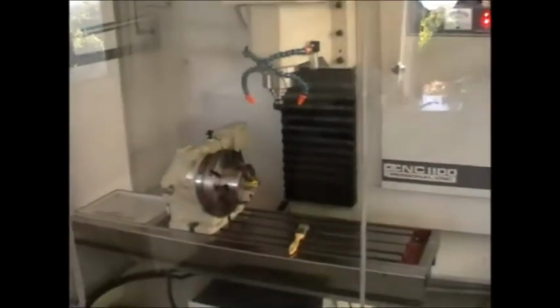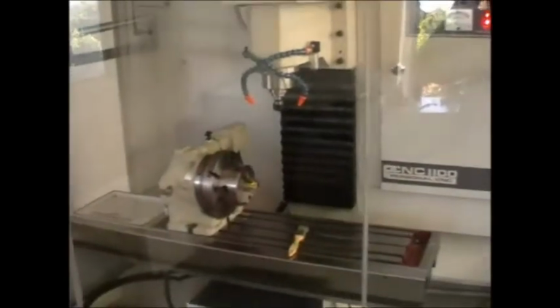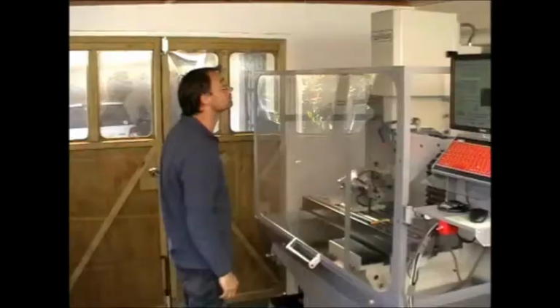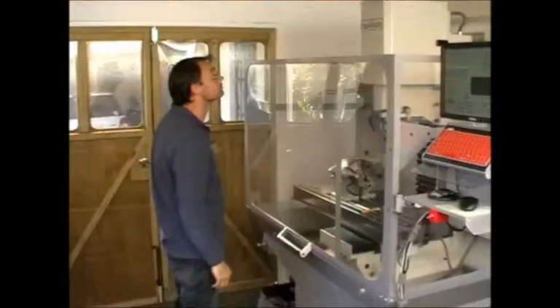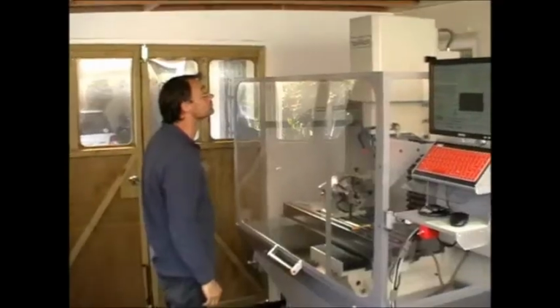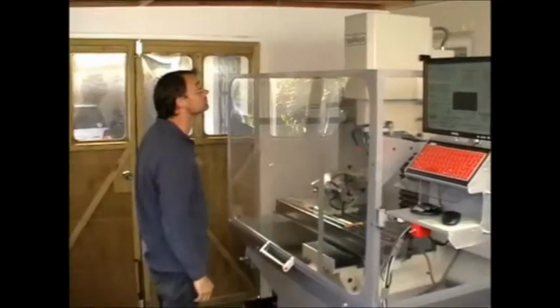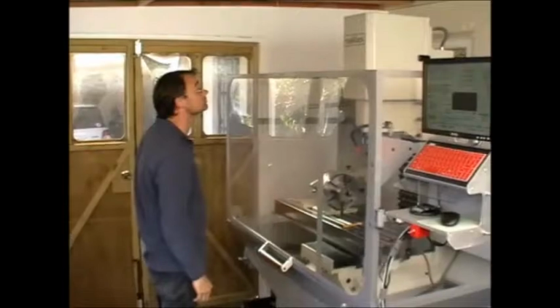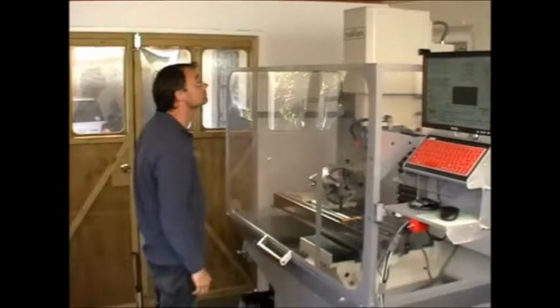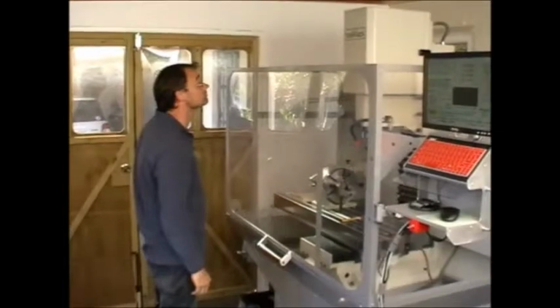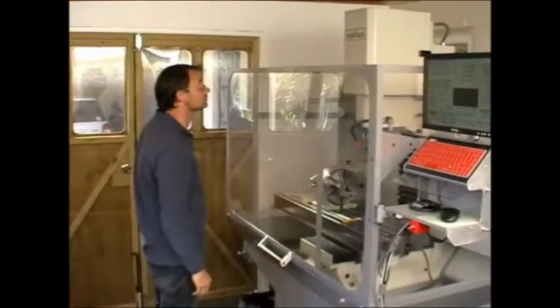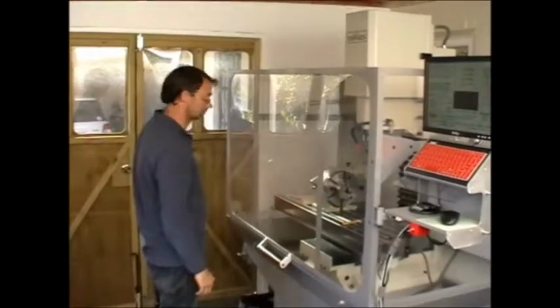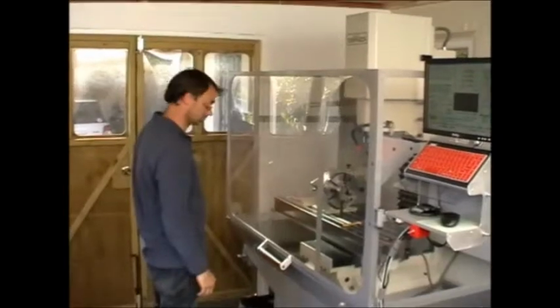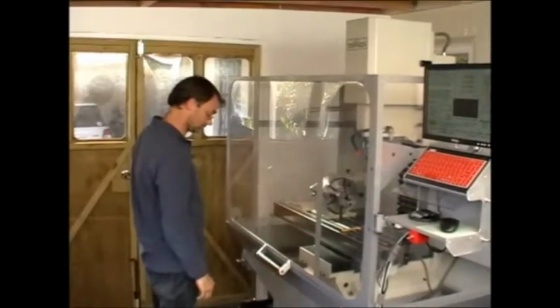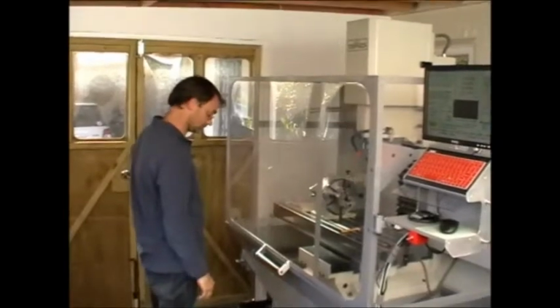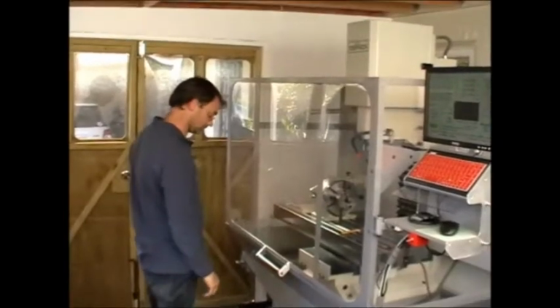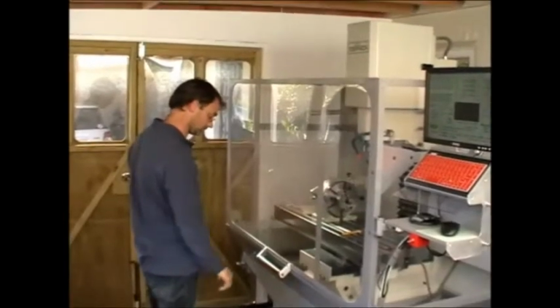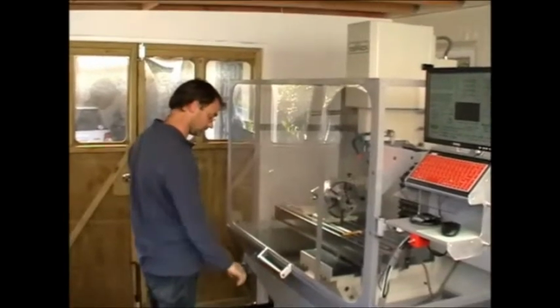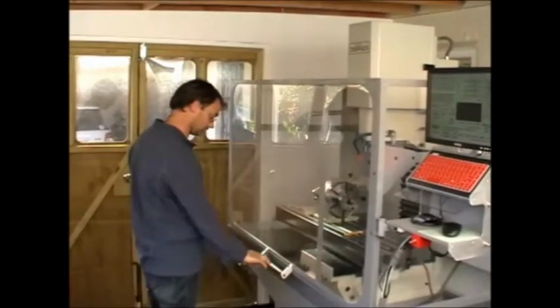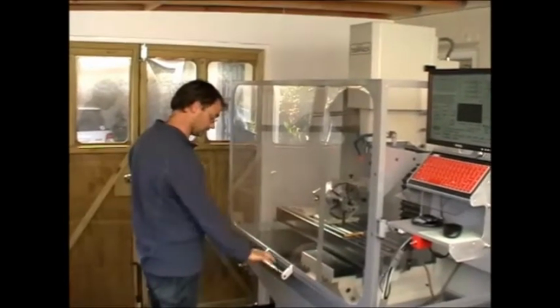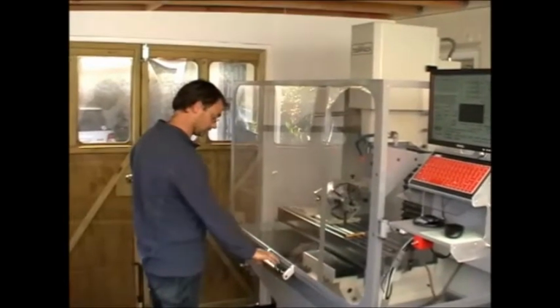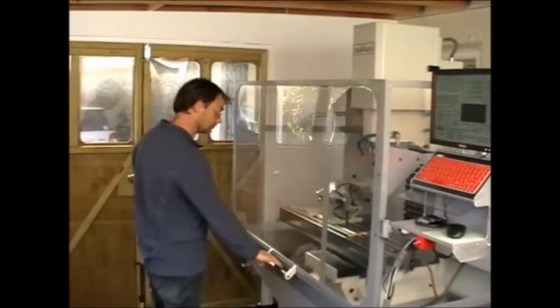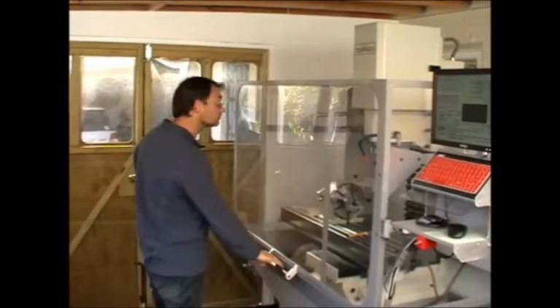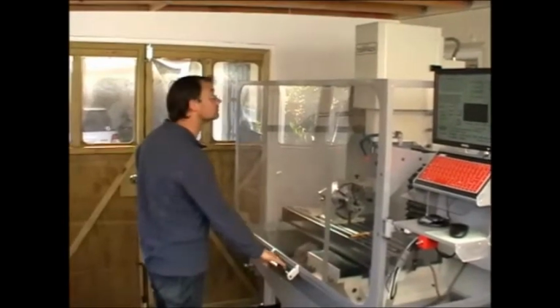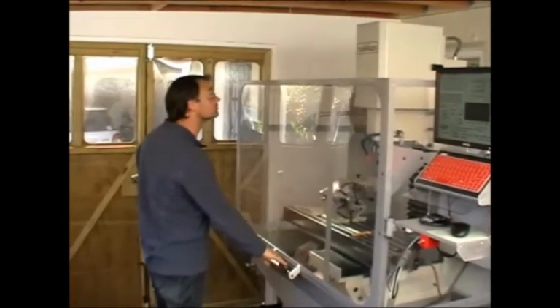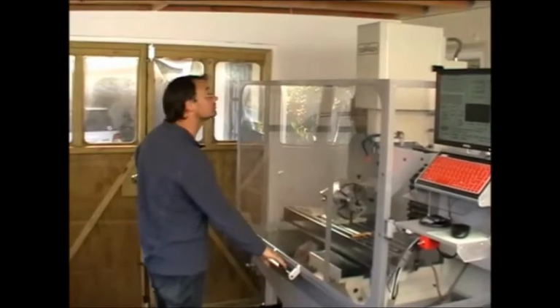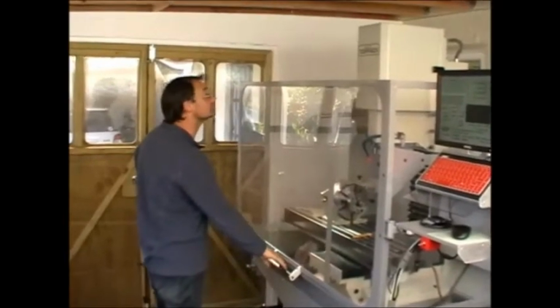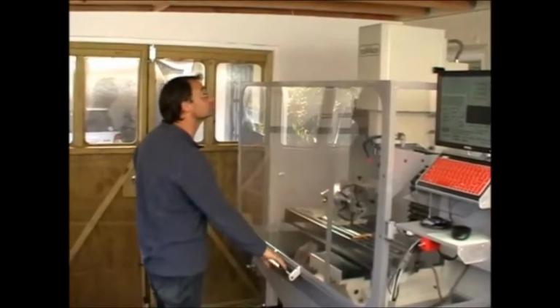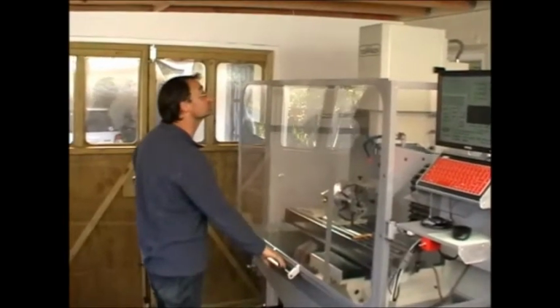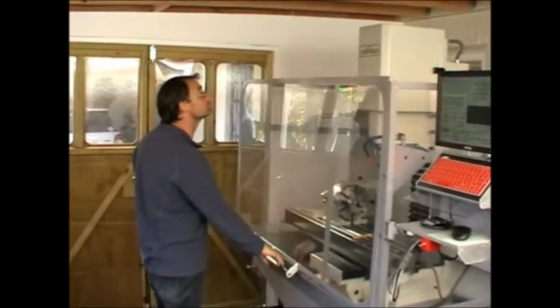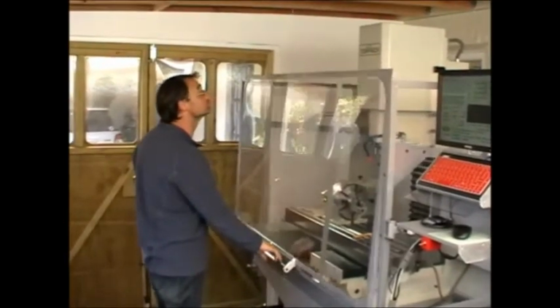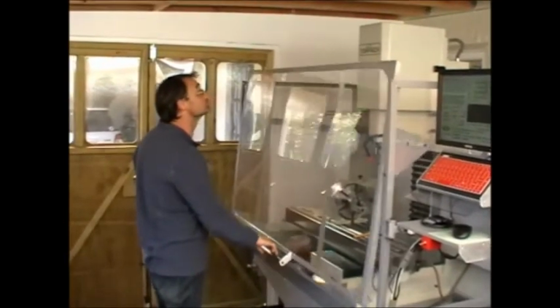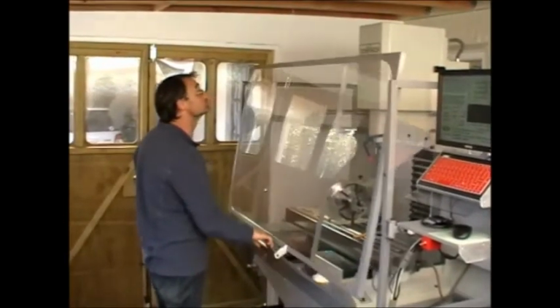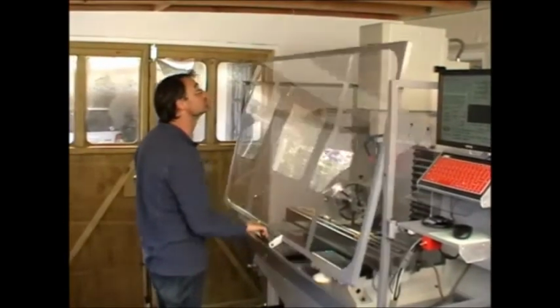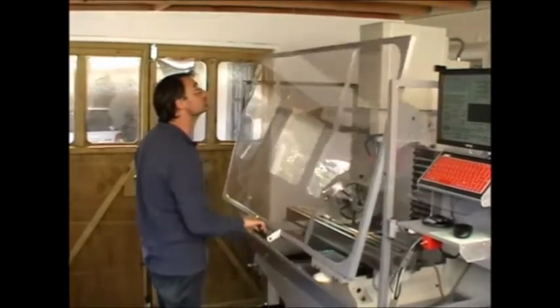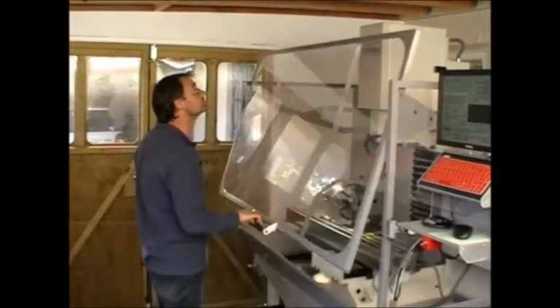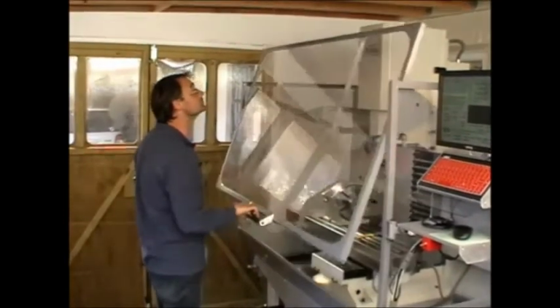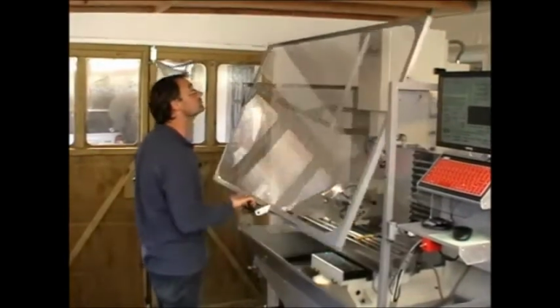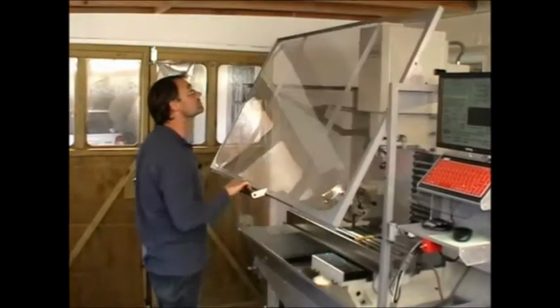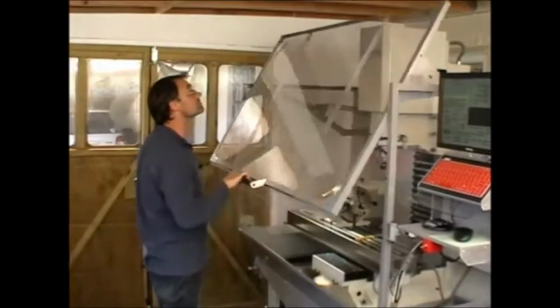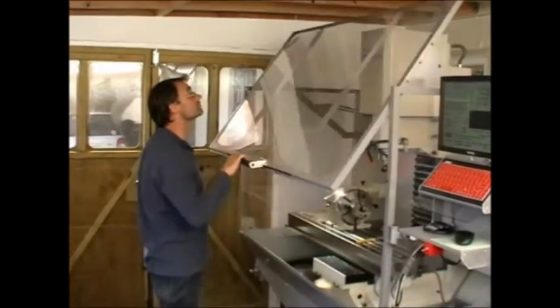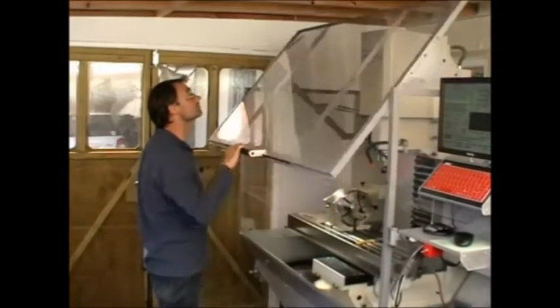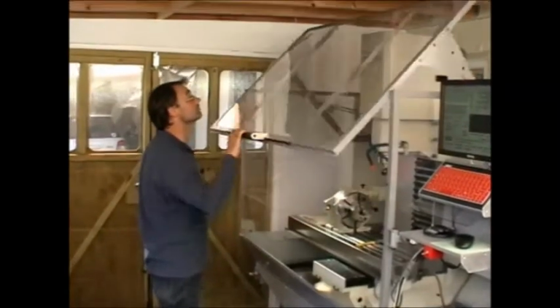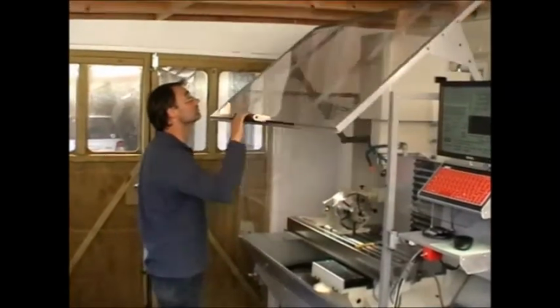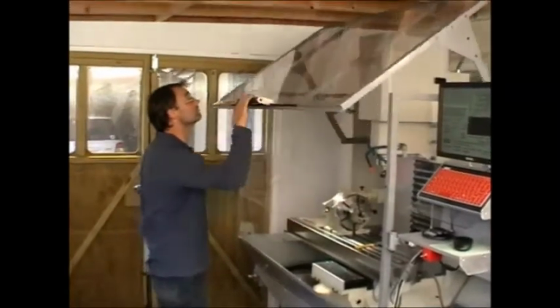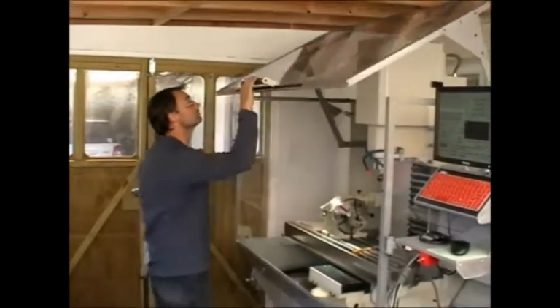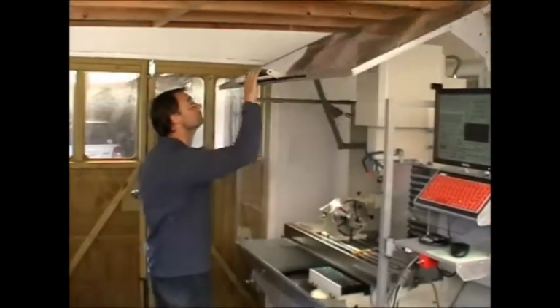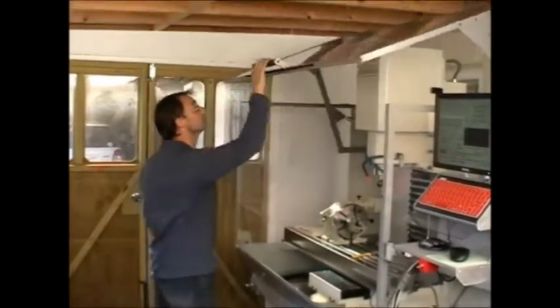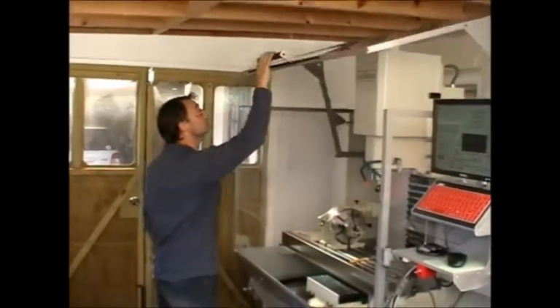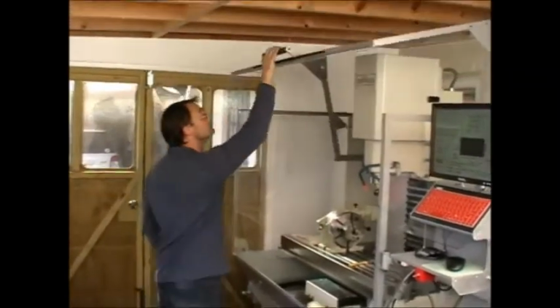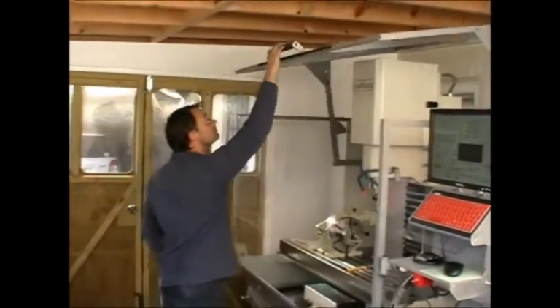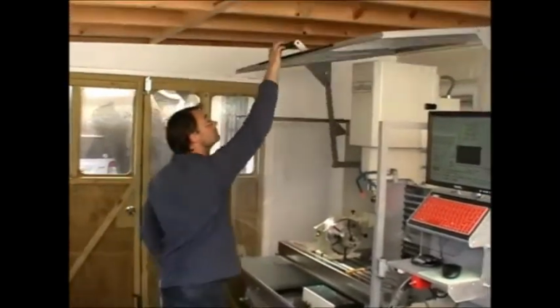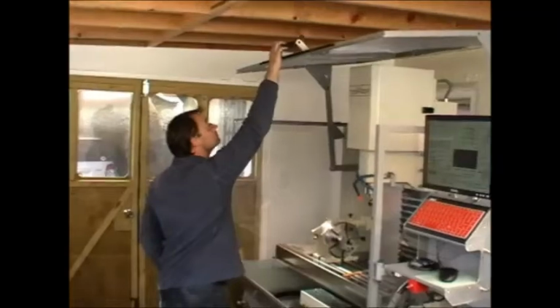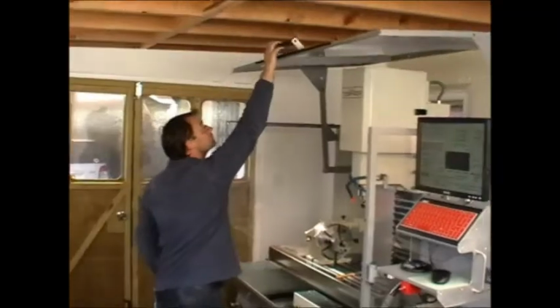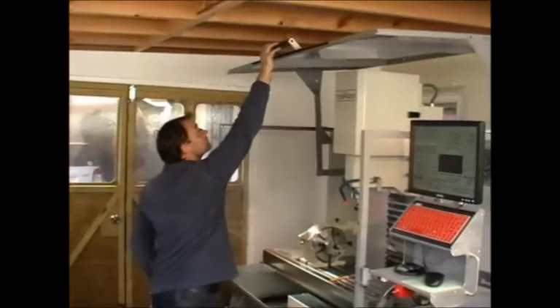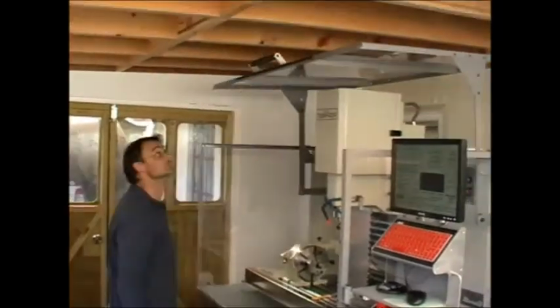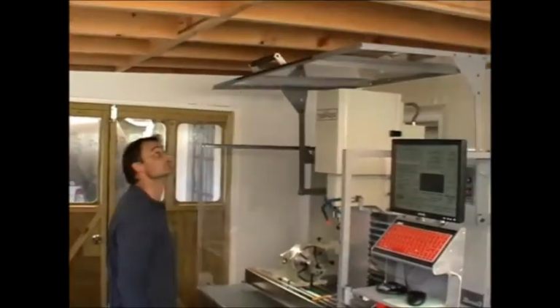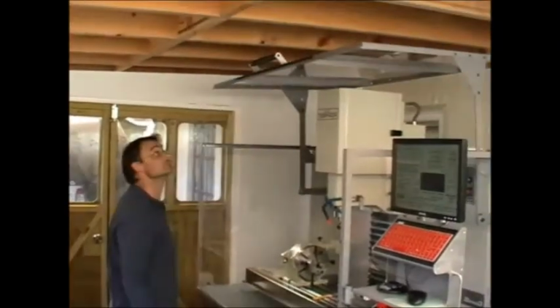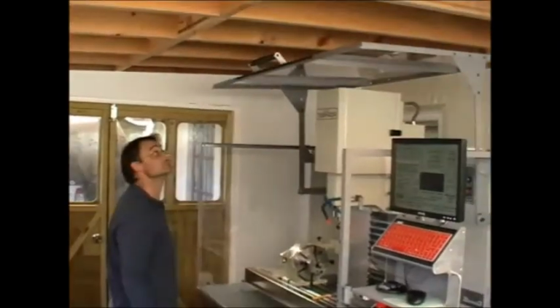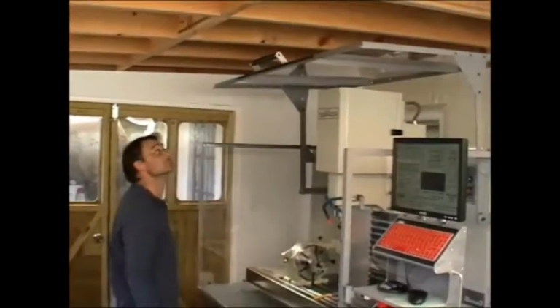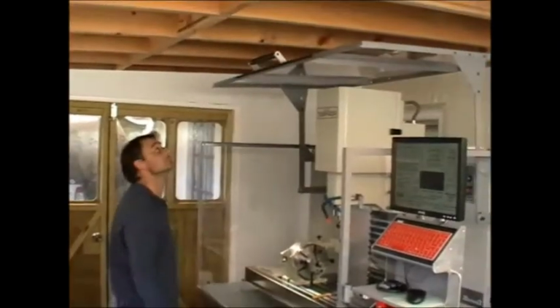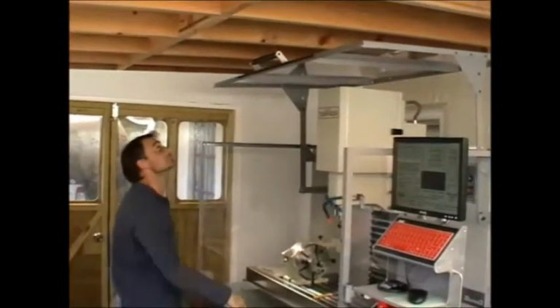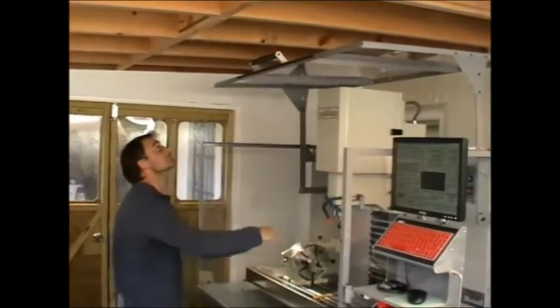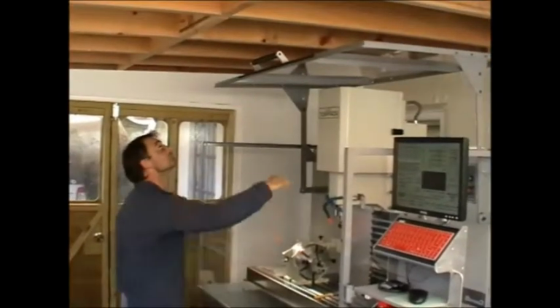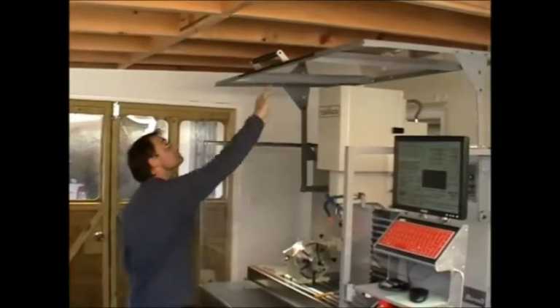Okay, here's Paul demonstrating opening the access enclosure. He's five foot eight. Pull it down again, Paul.